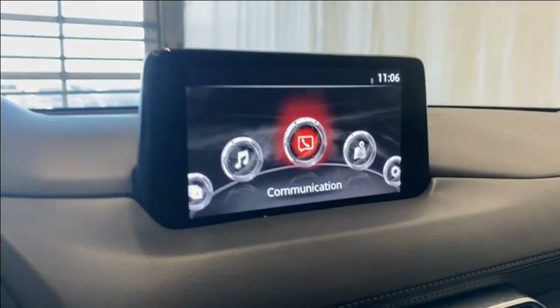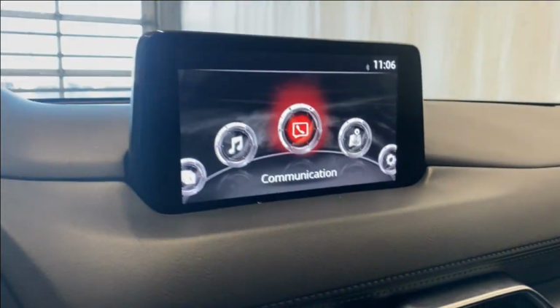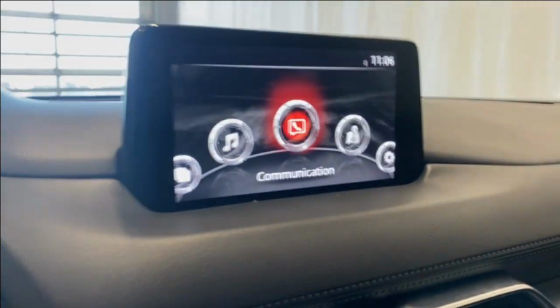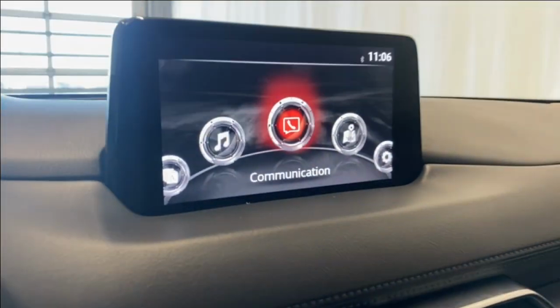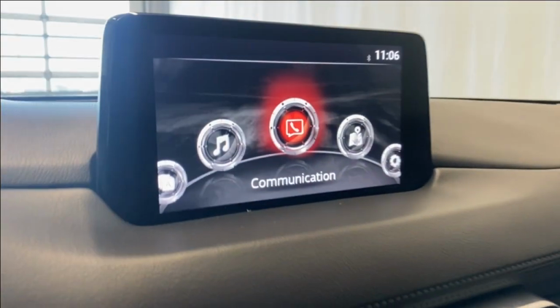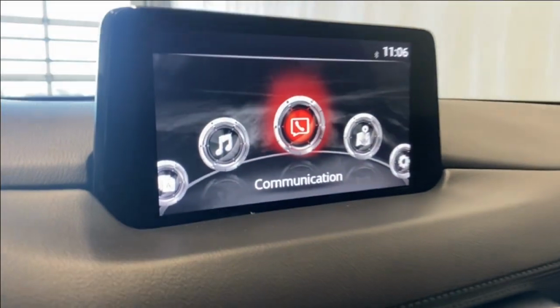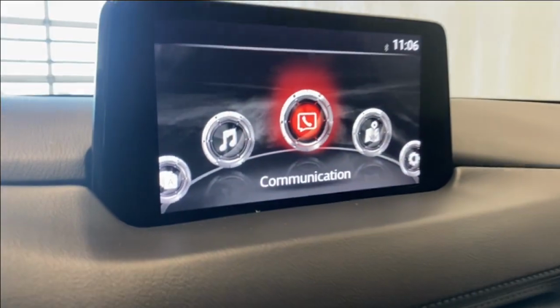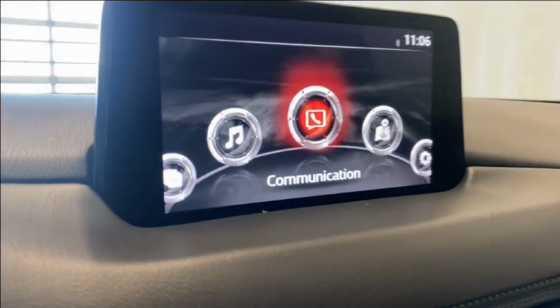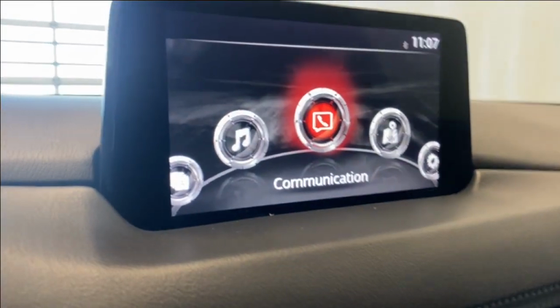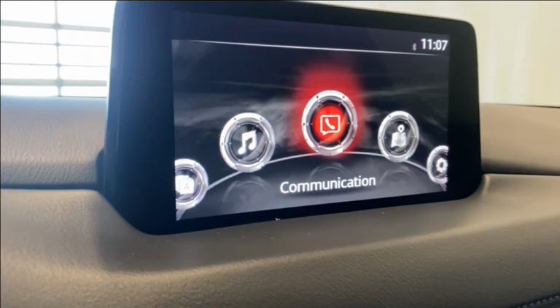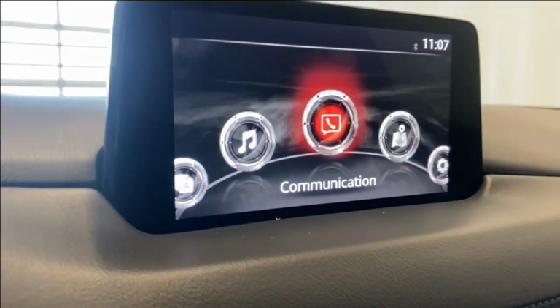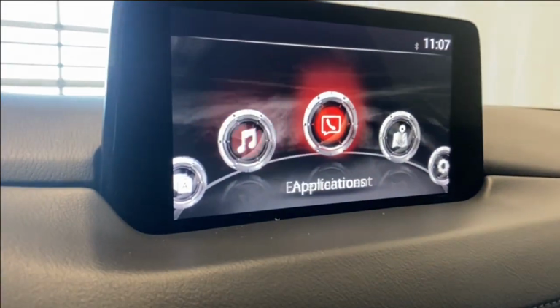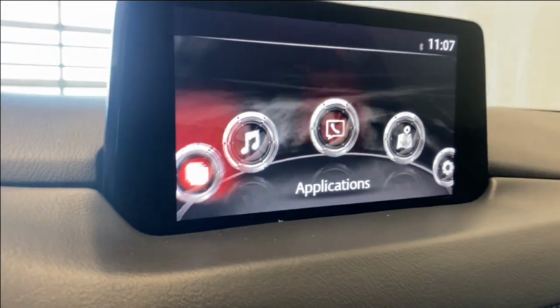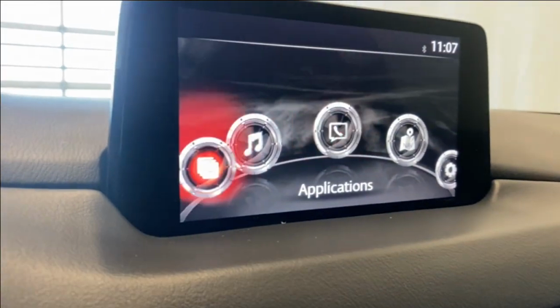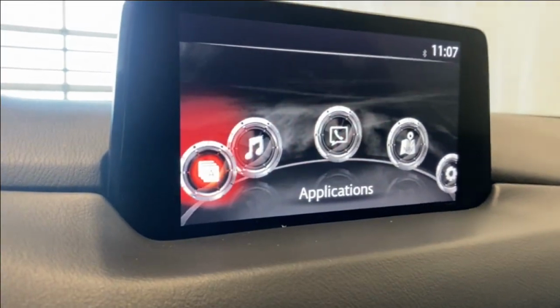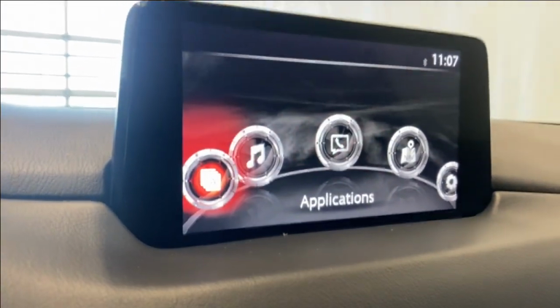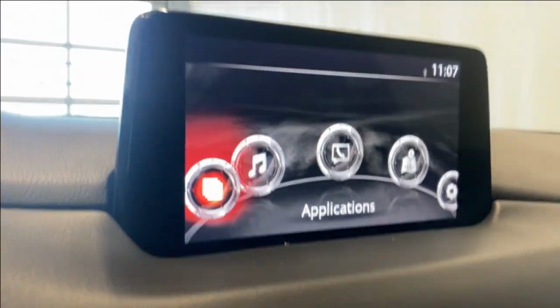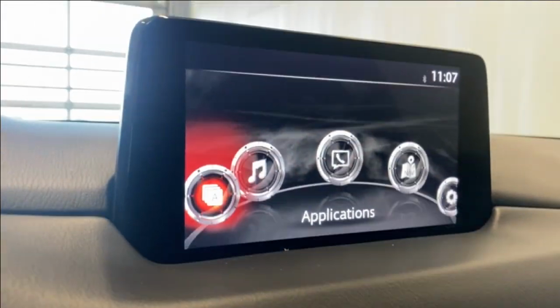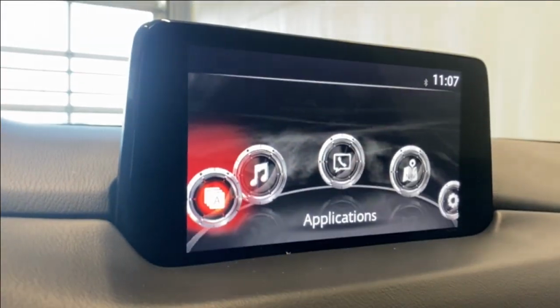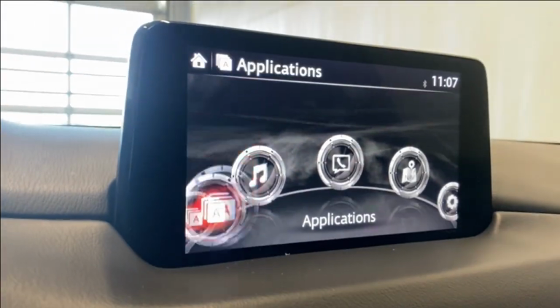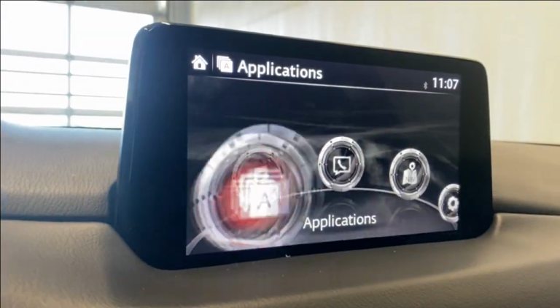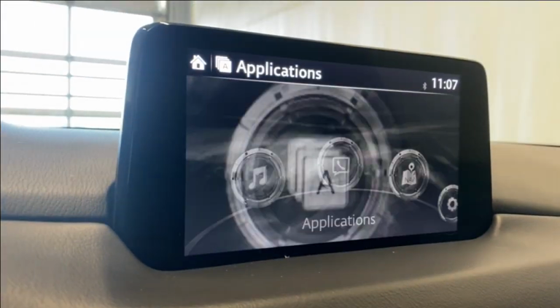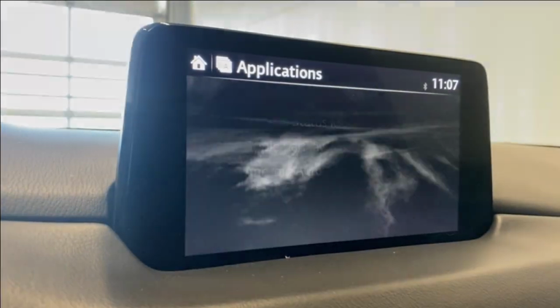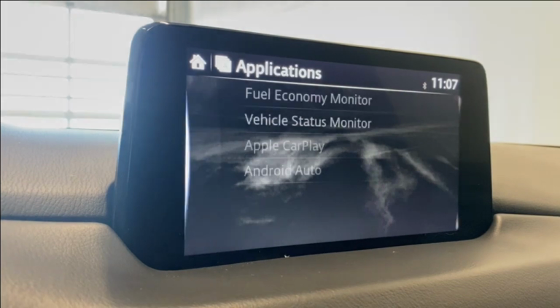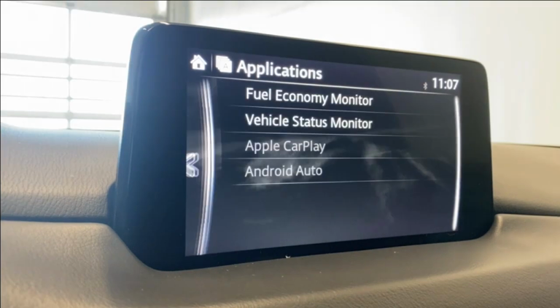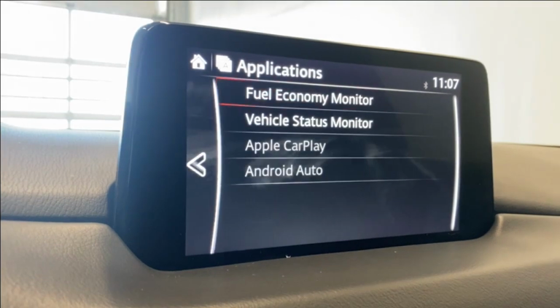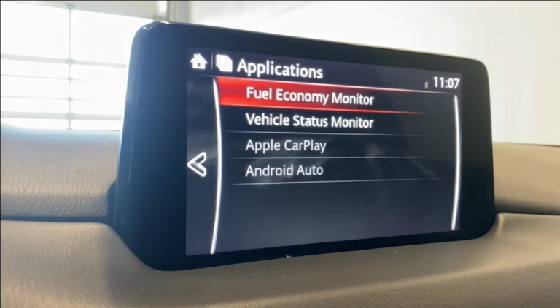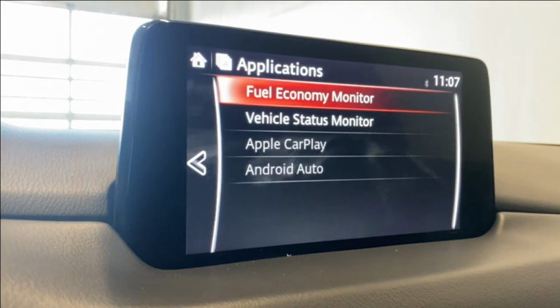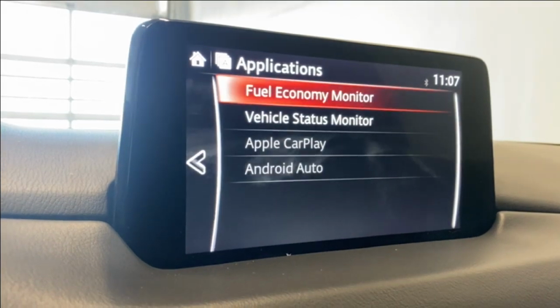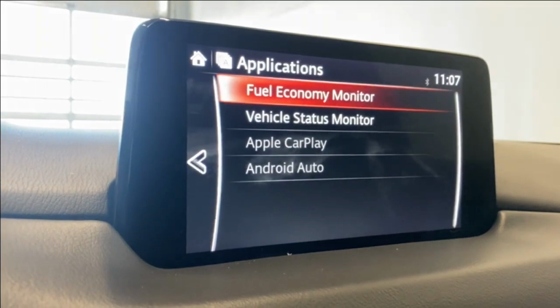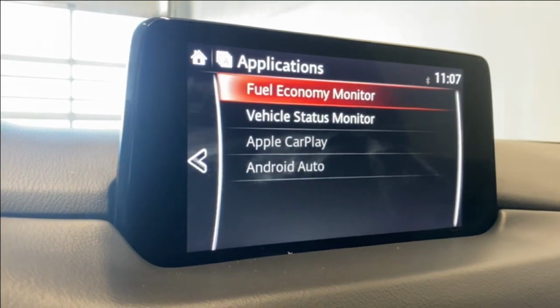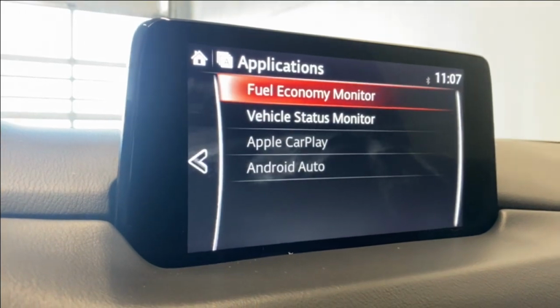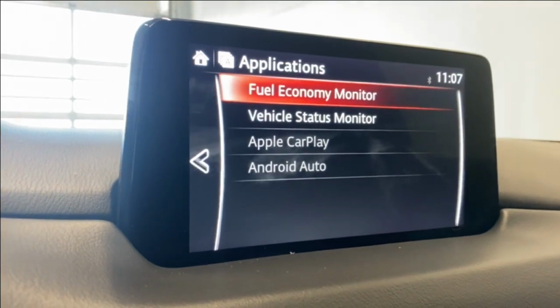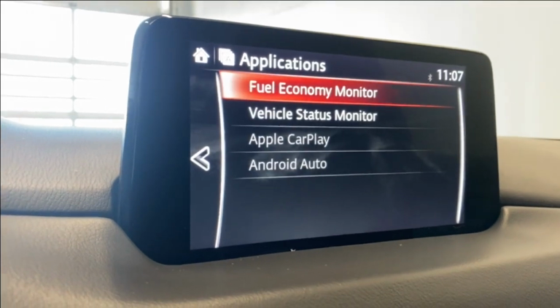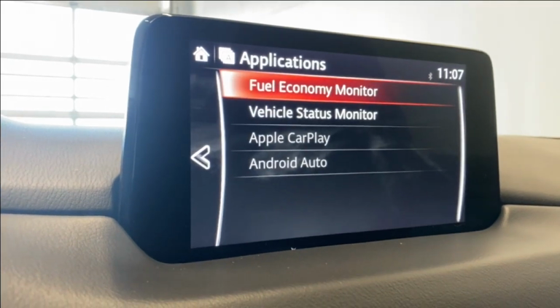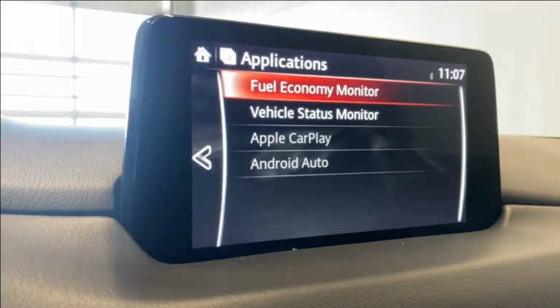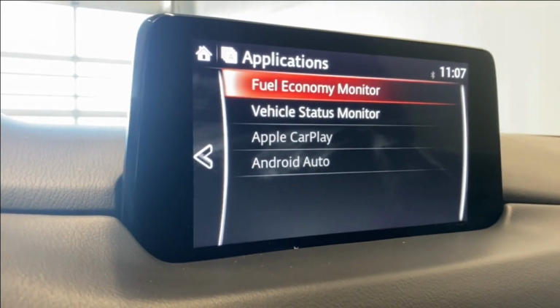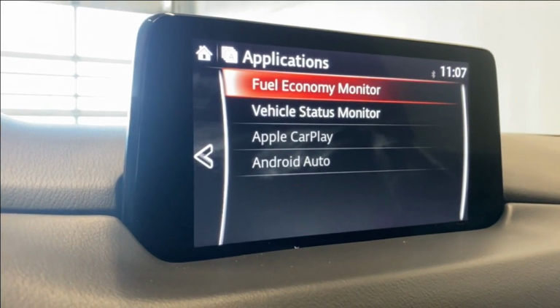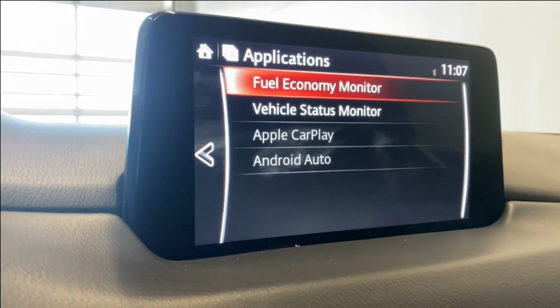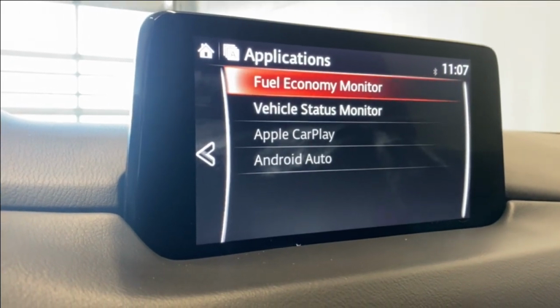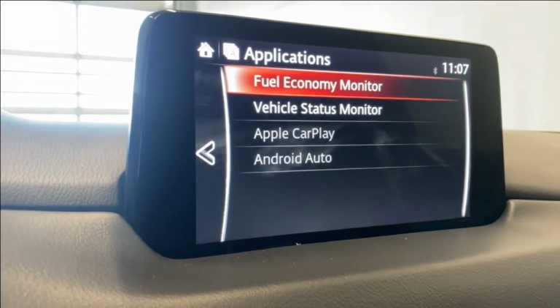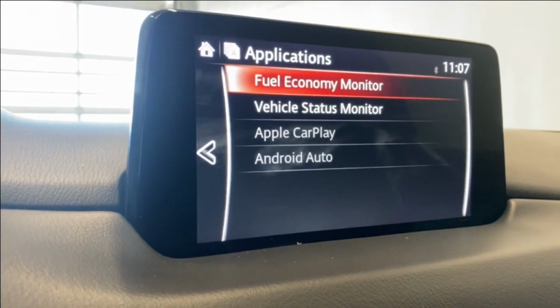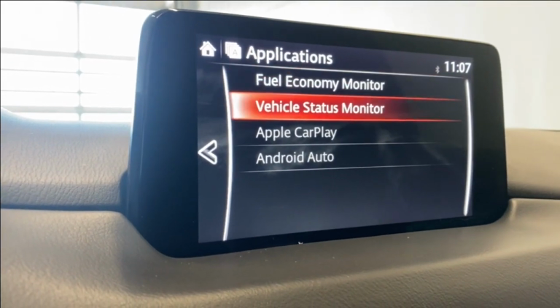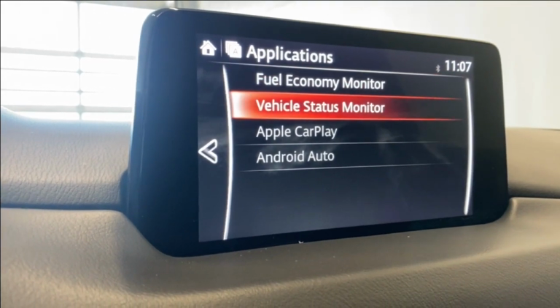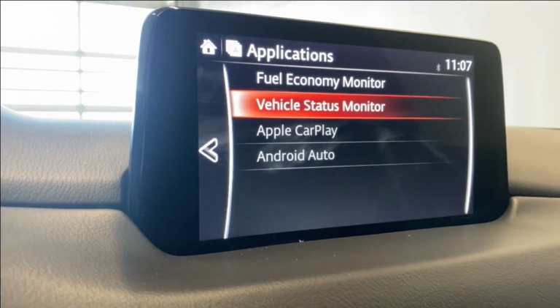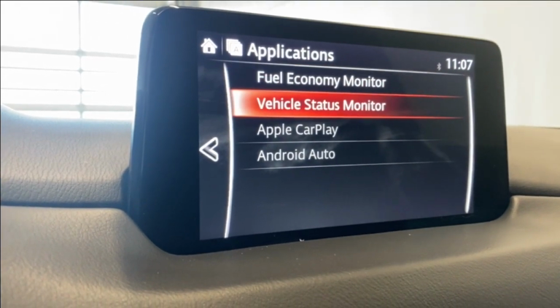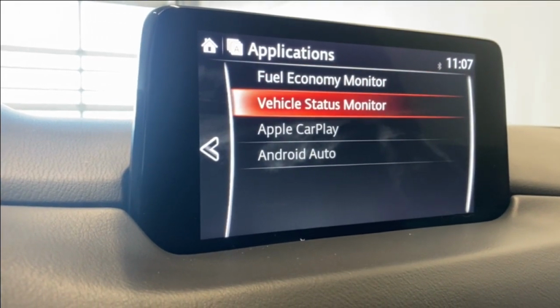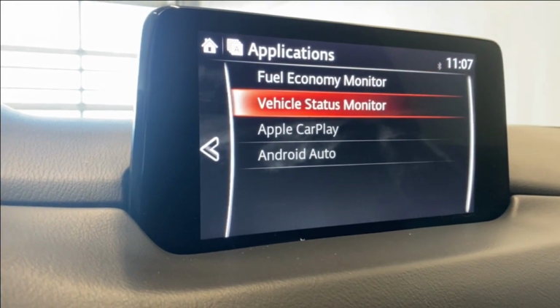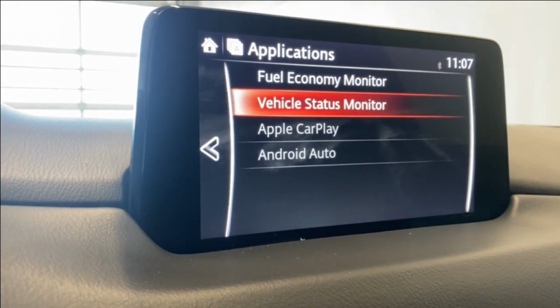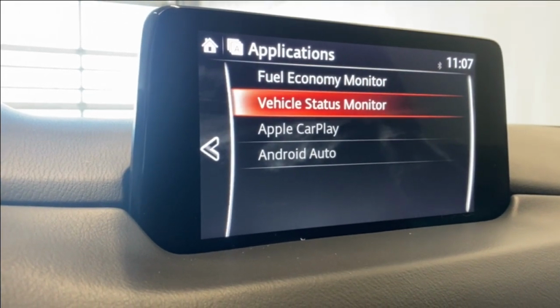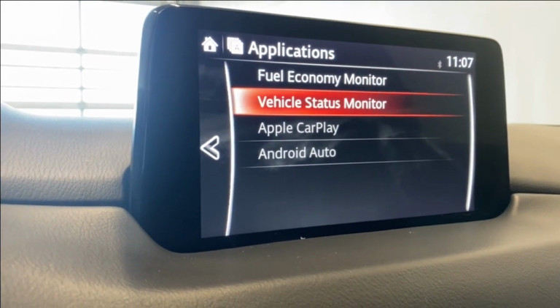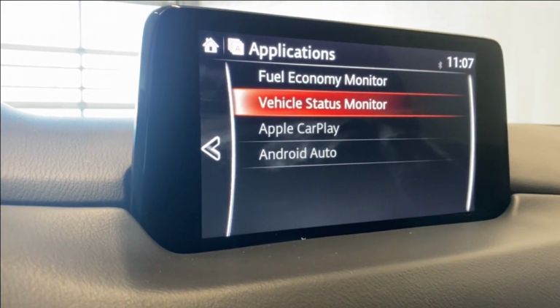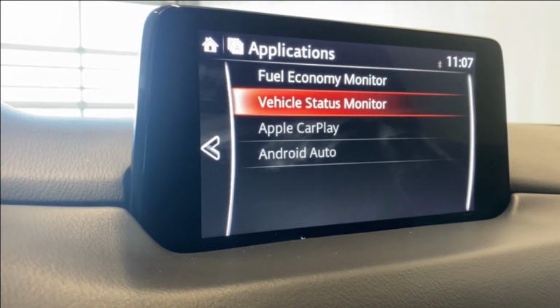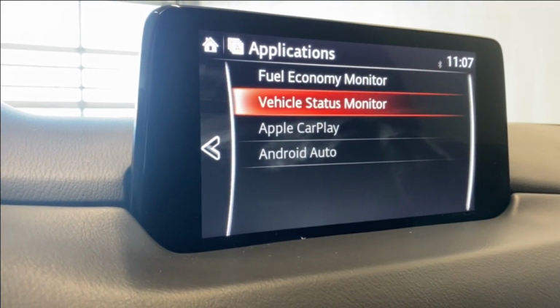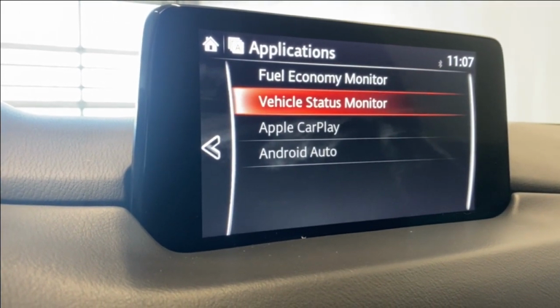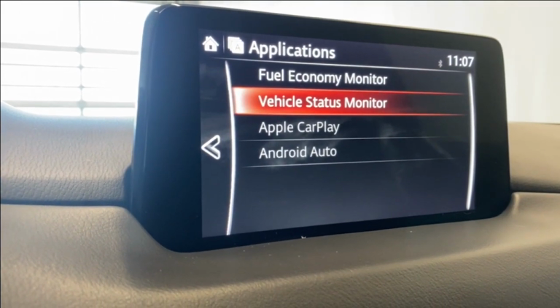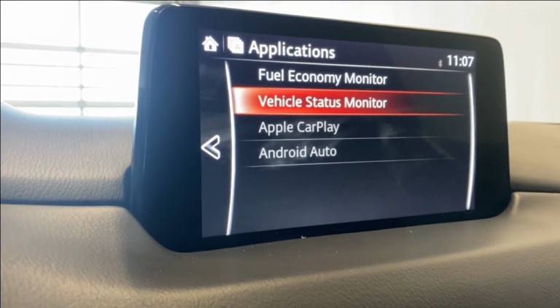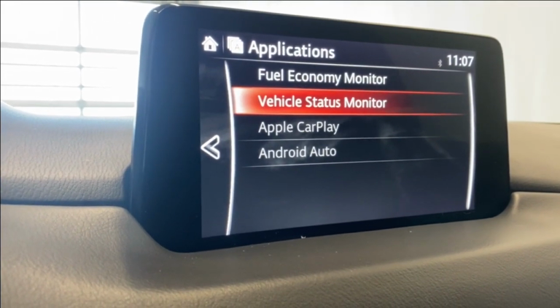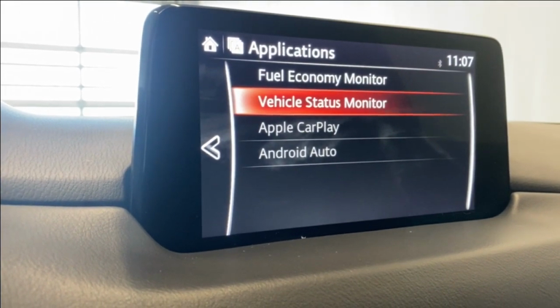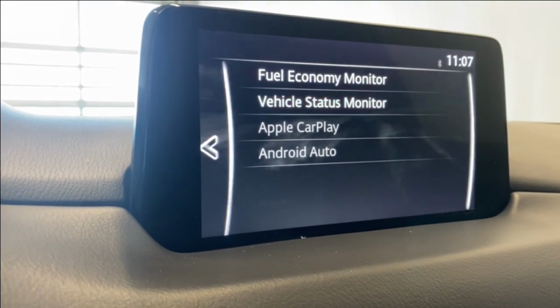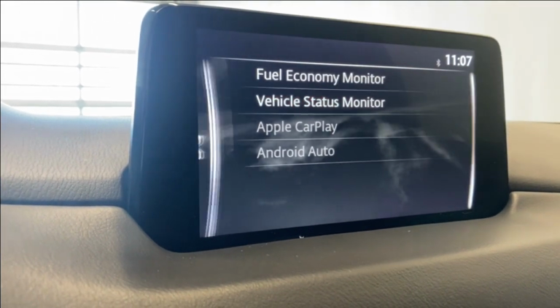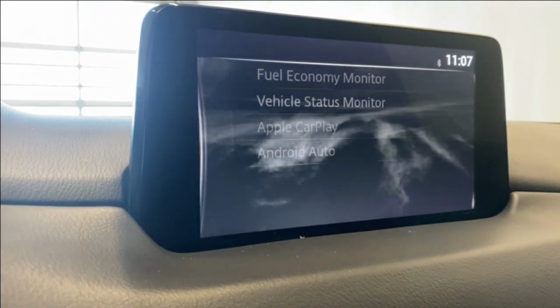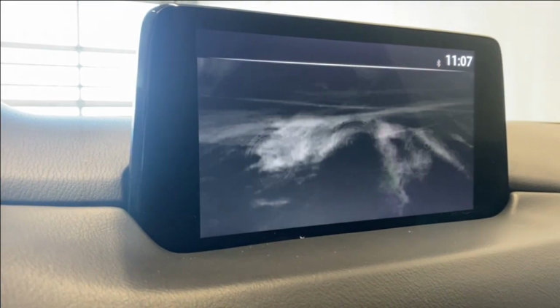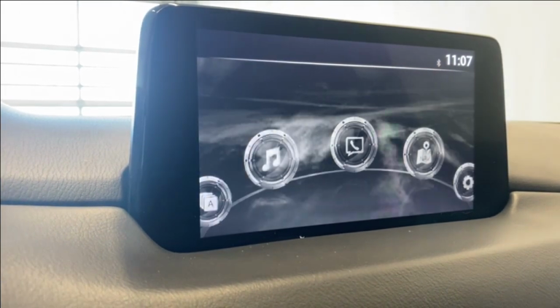Going to the infotainment system here. Let's go to the Applications tab. You've got your fuel economy monitor, vehicle status monitor, Apple CarPlay, and Android Auto.